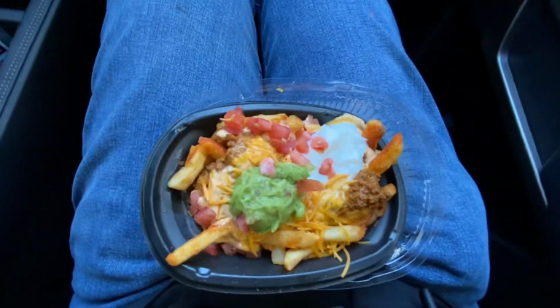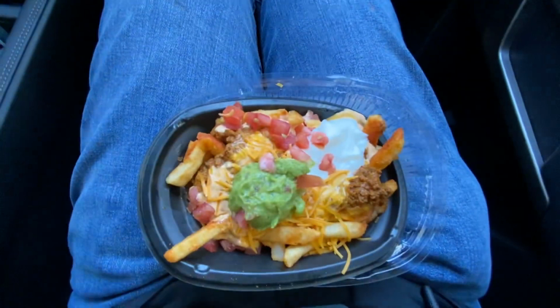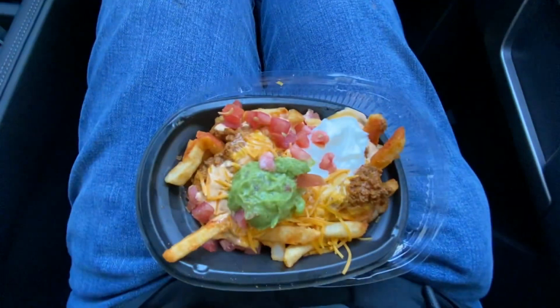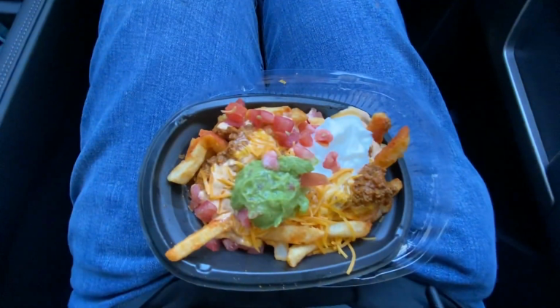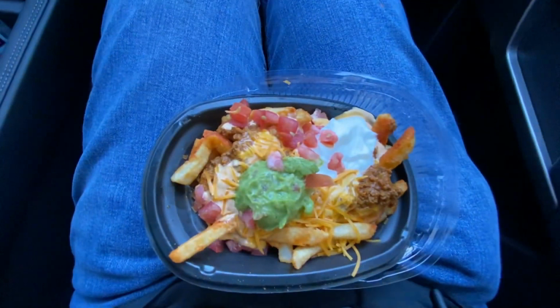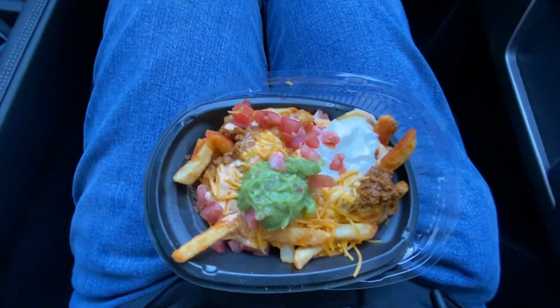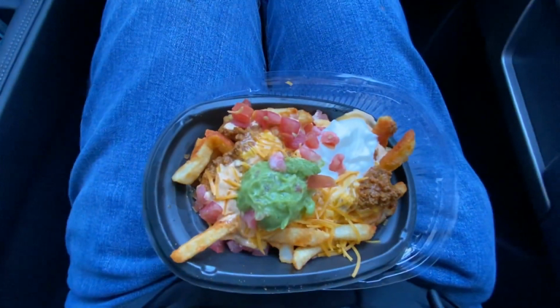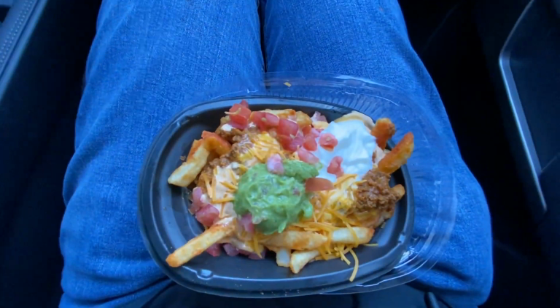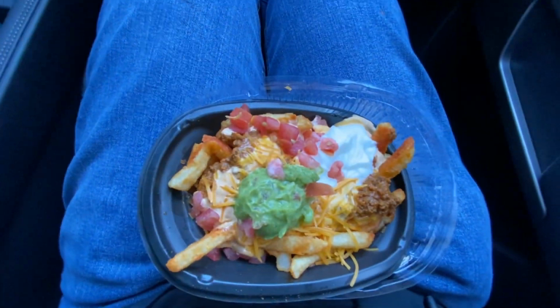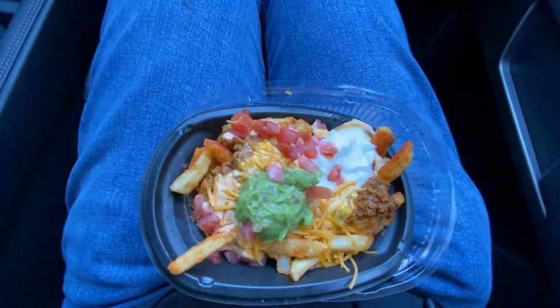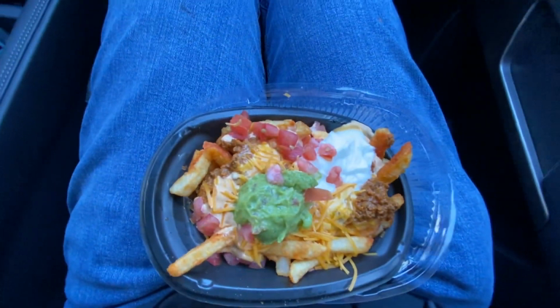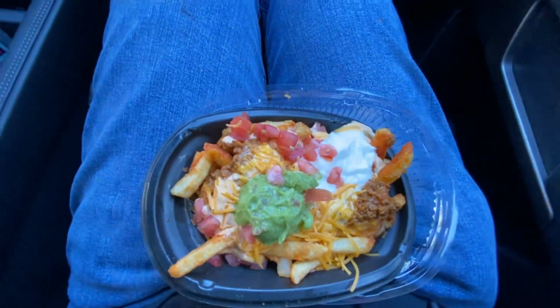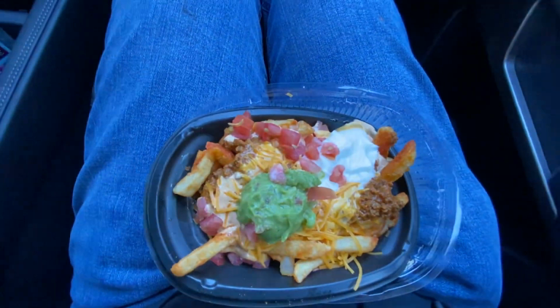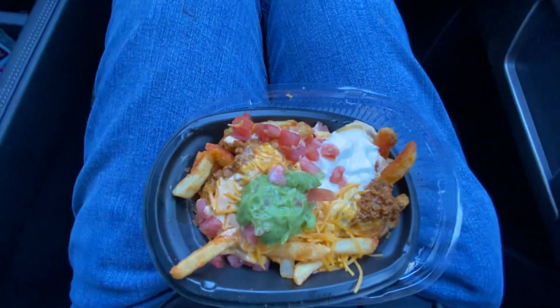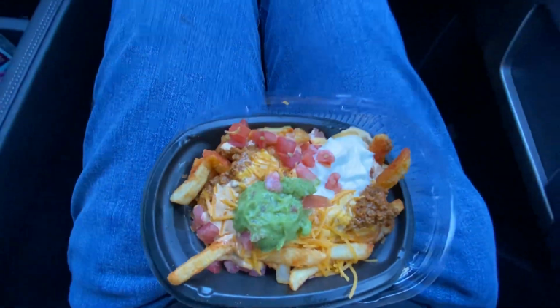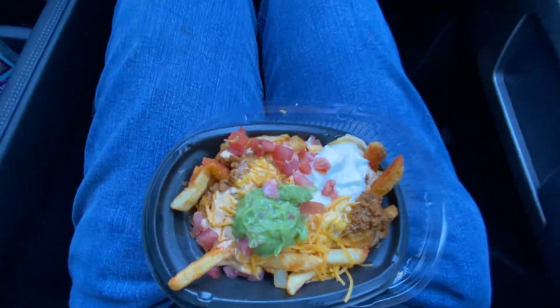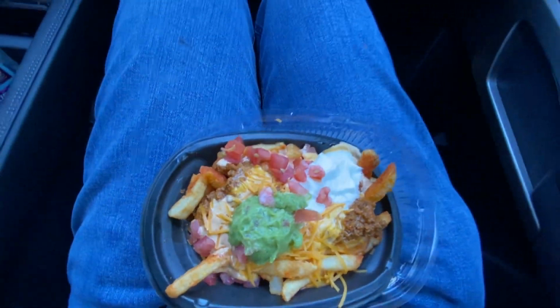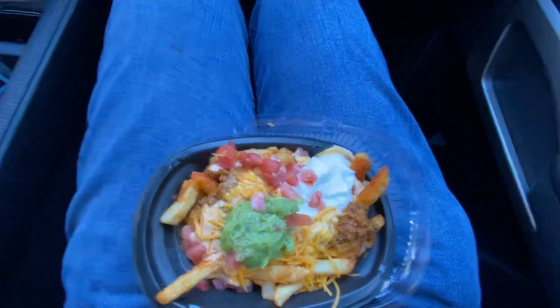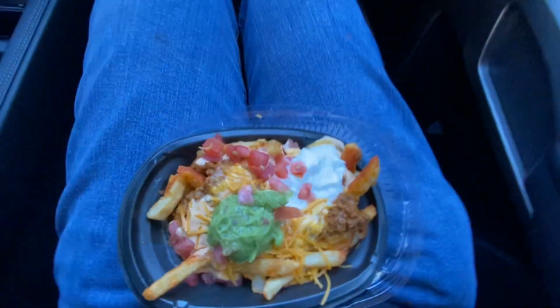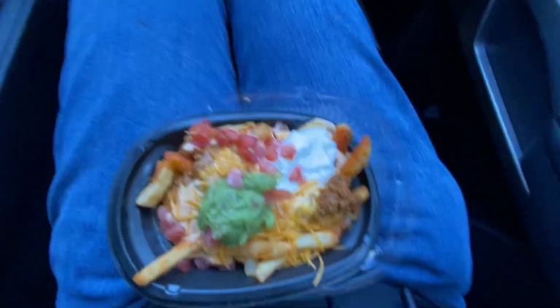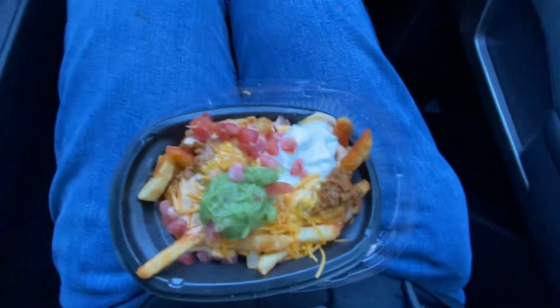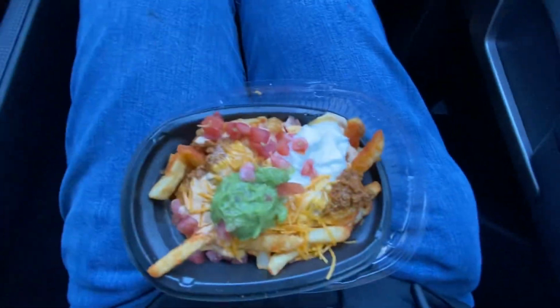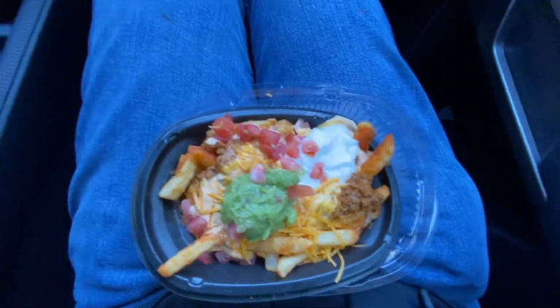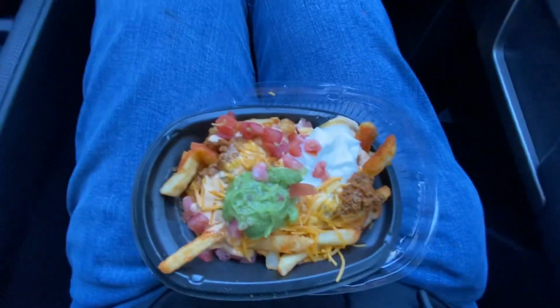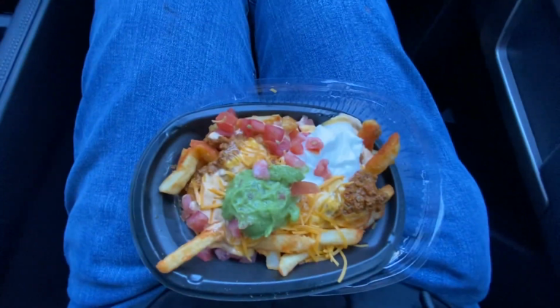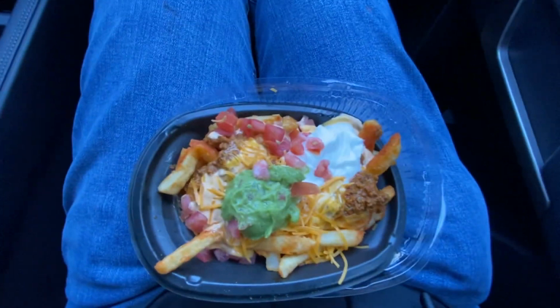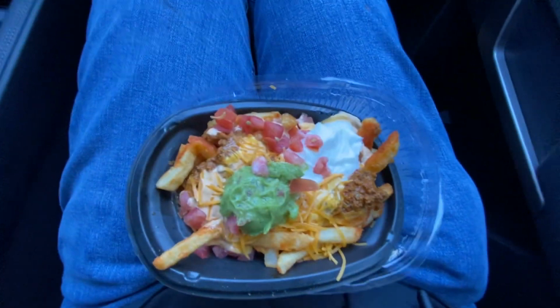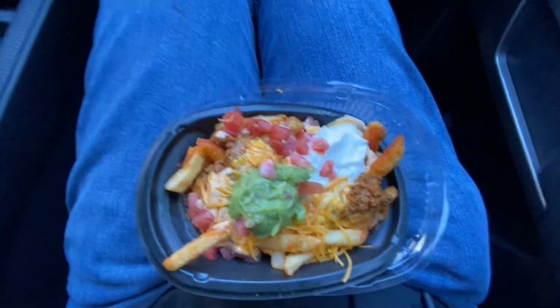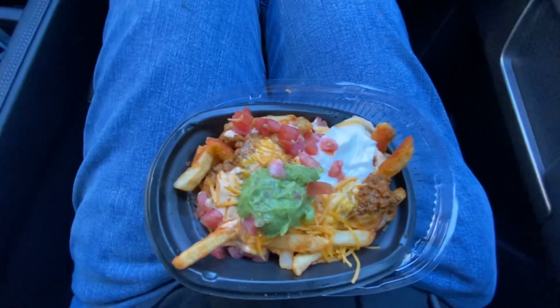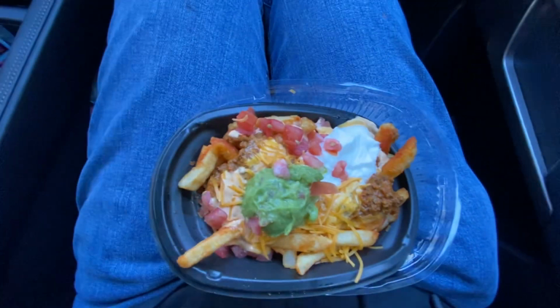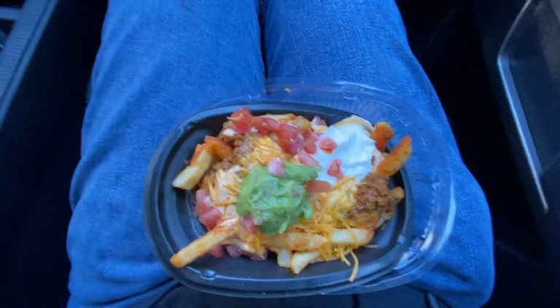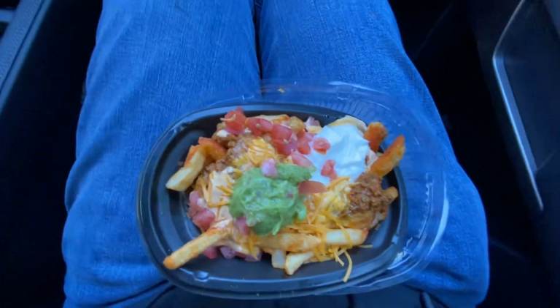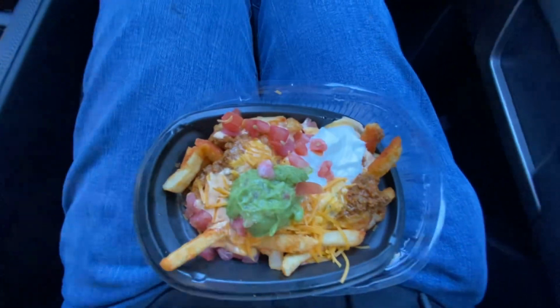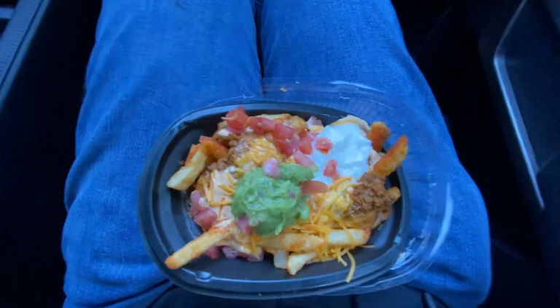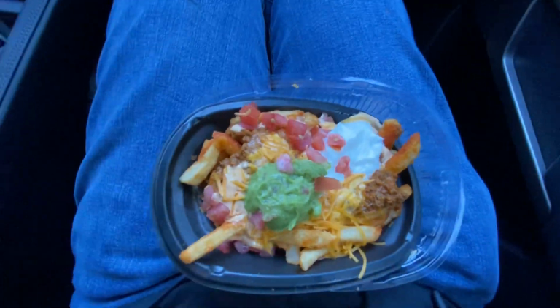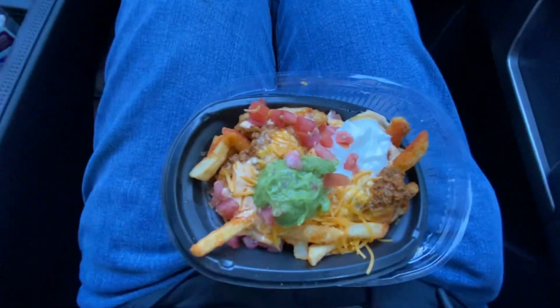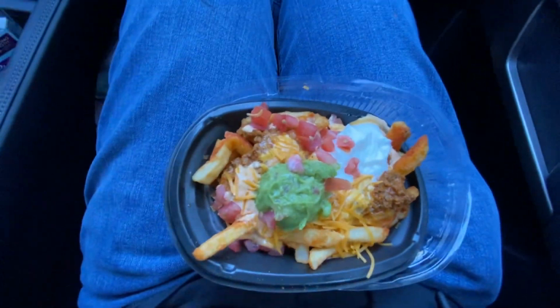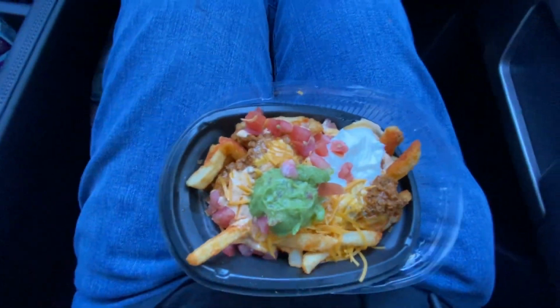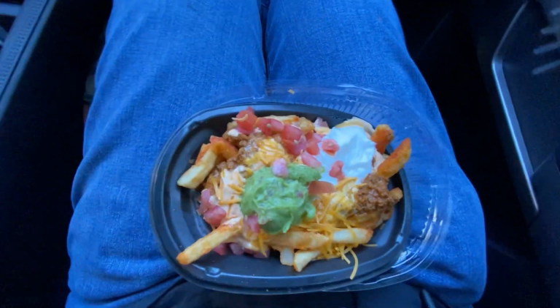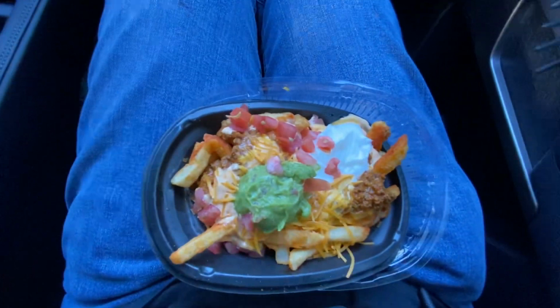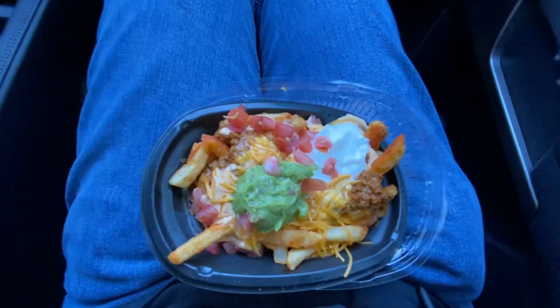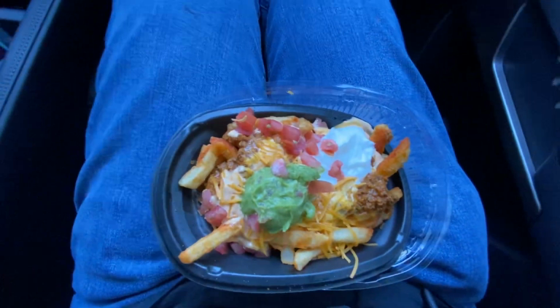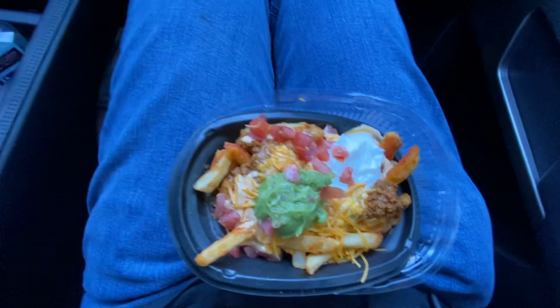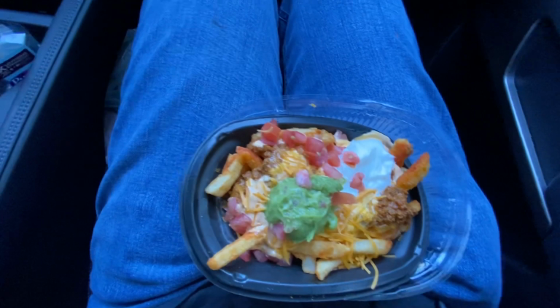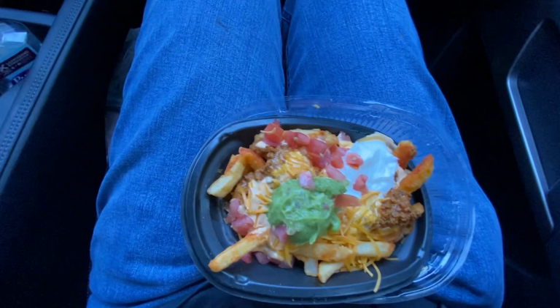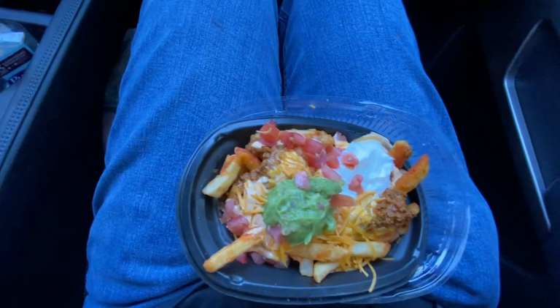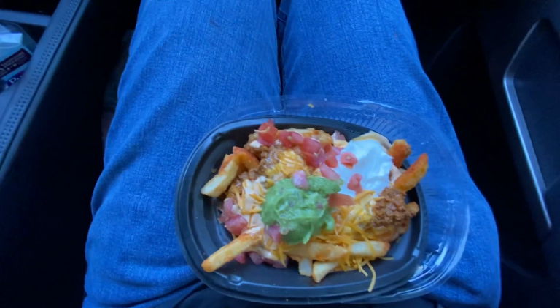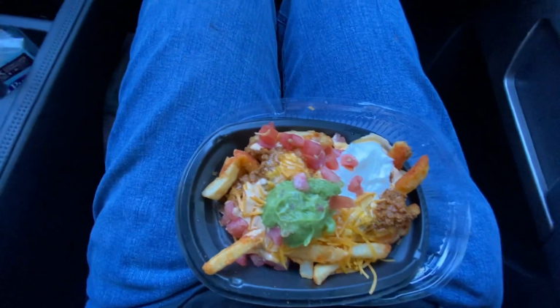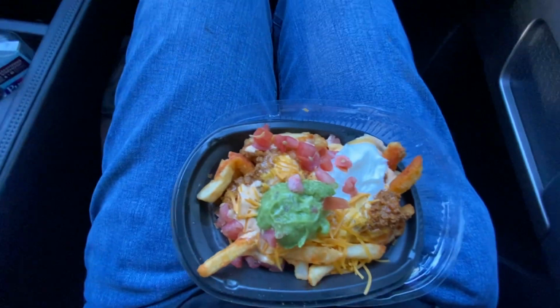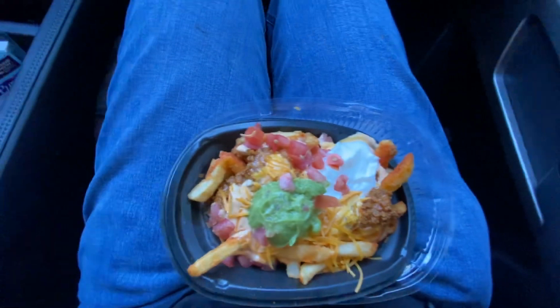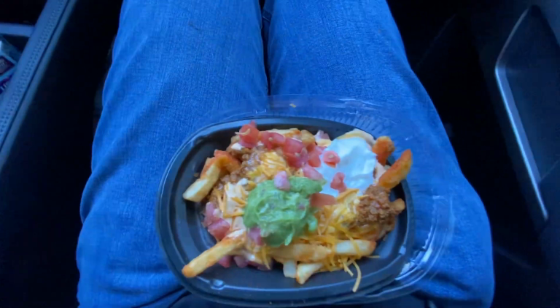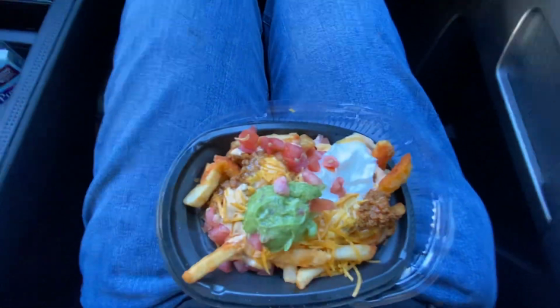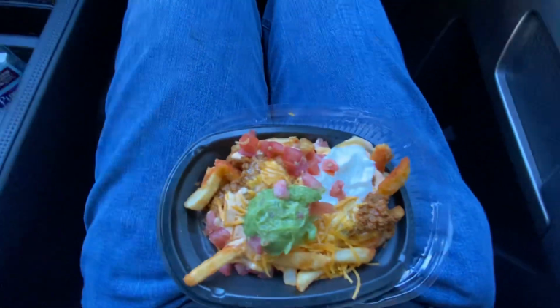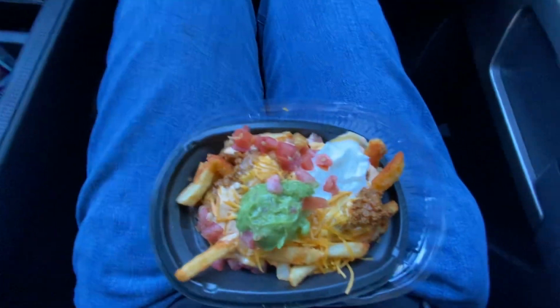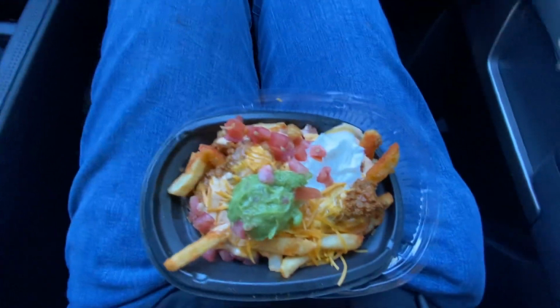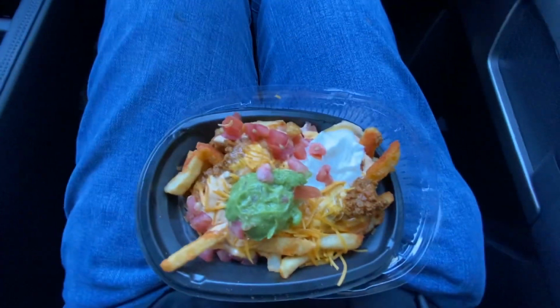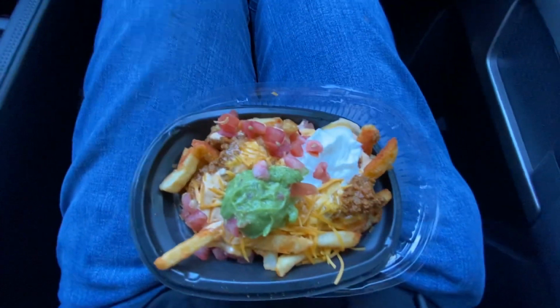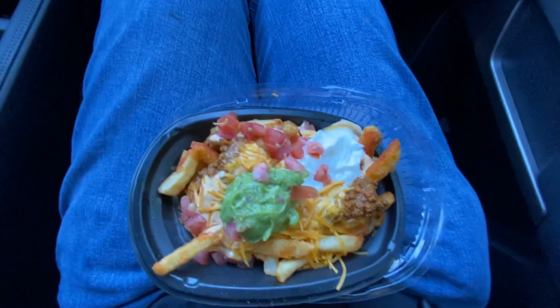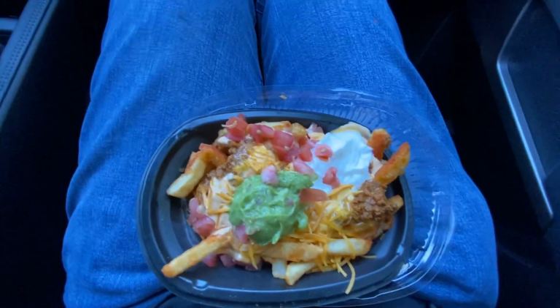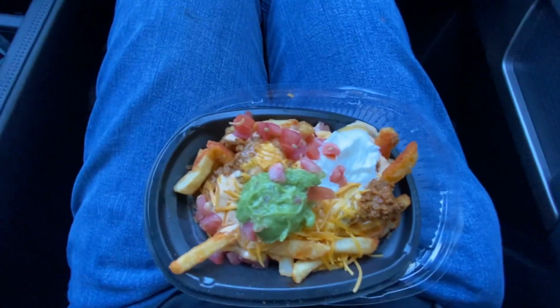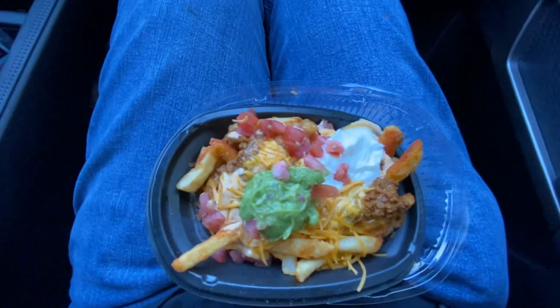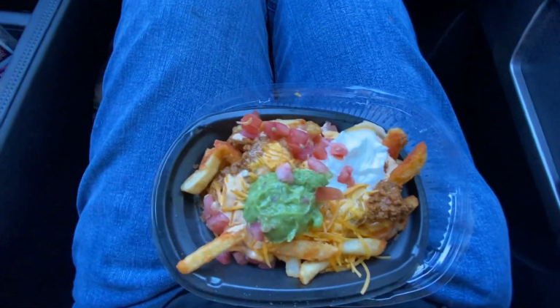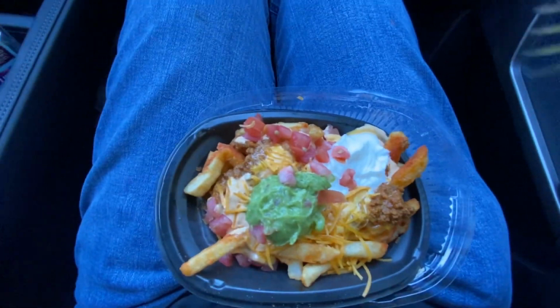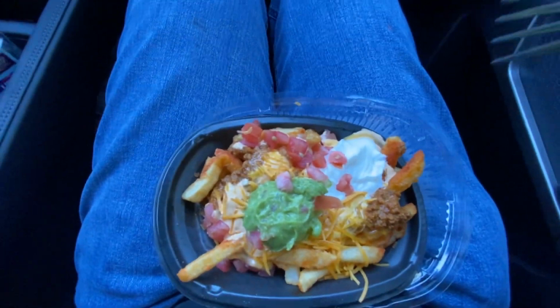Alright YouTube, we're doing another food review. We're going to be reviewing the seven layer nacho fries from Taco Bell.